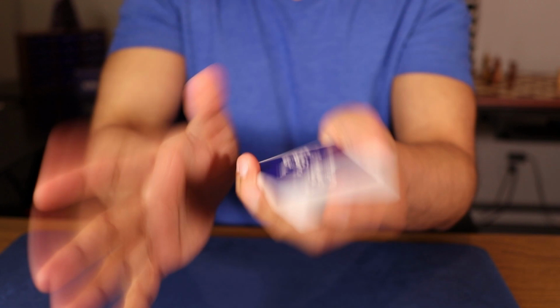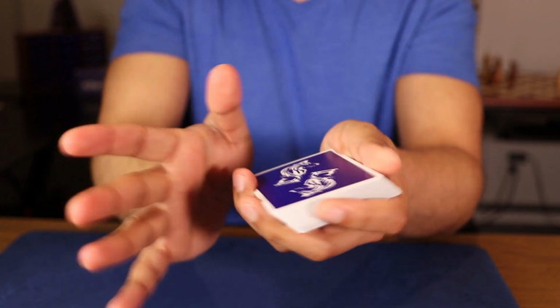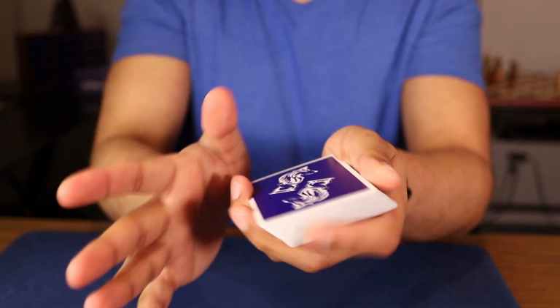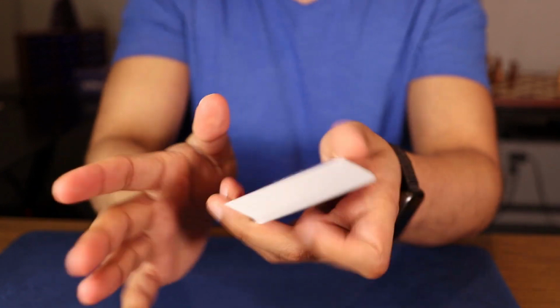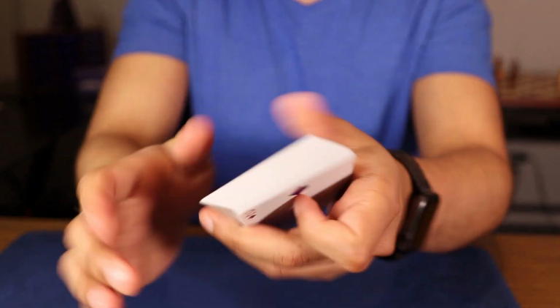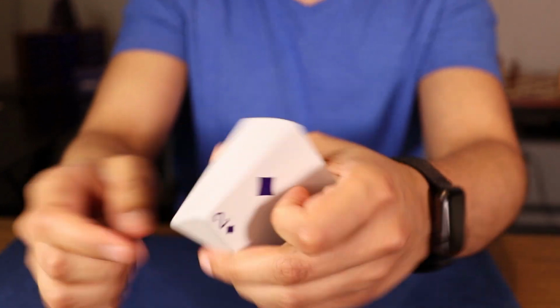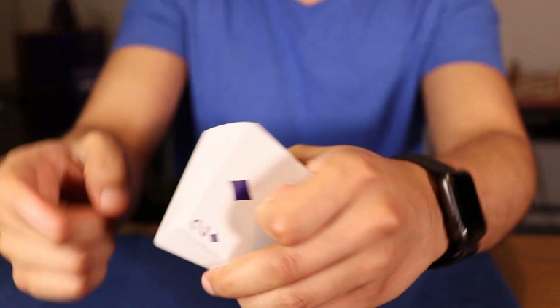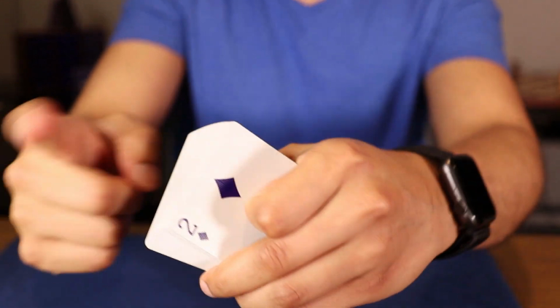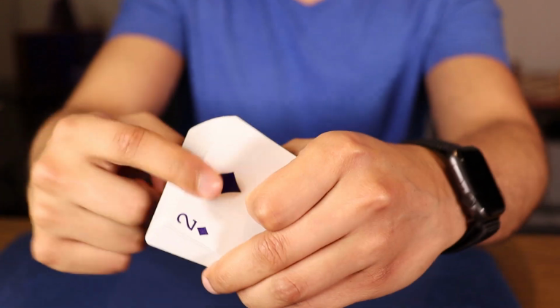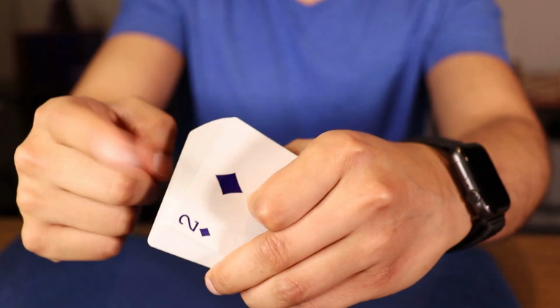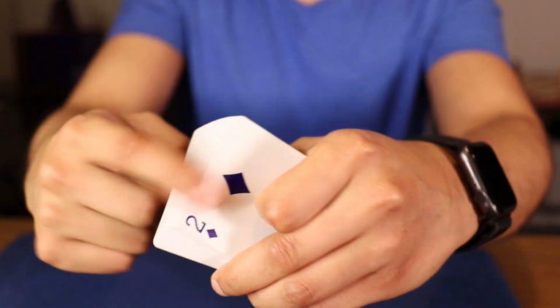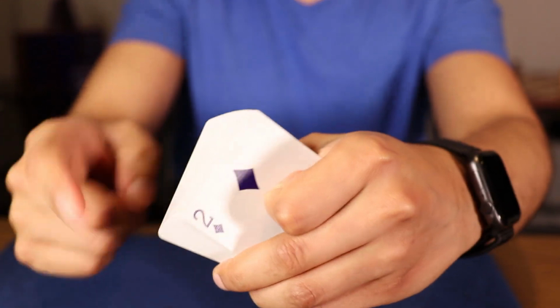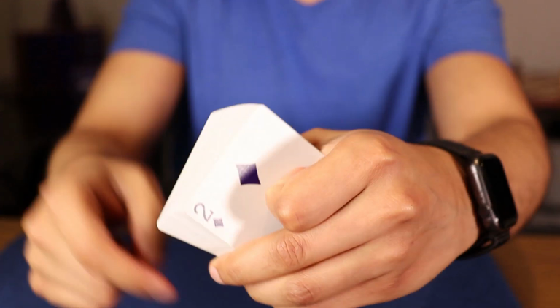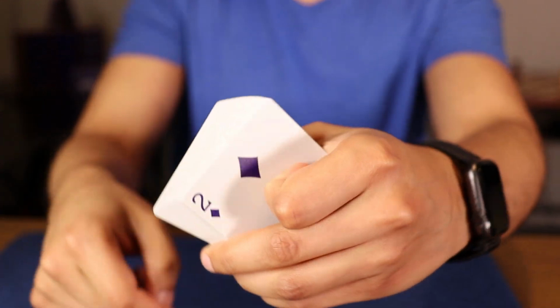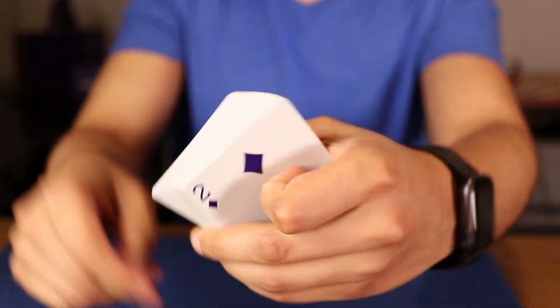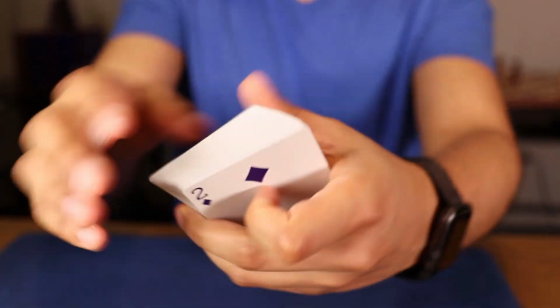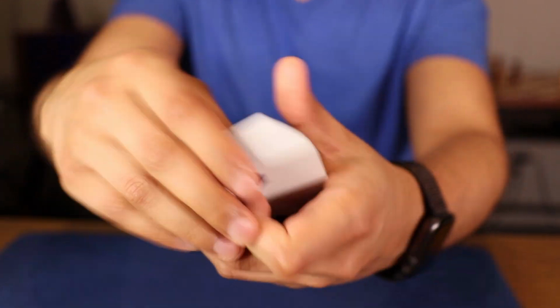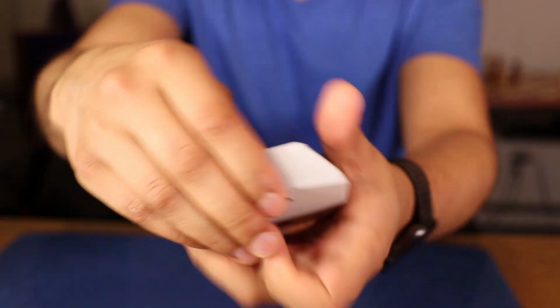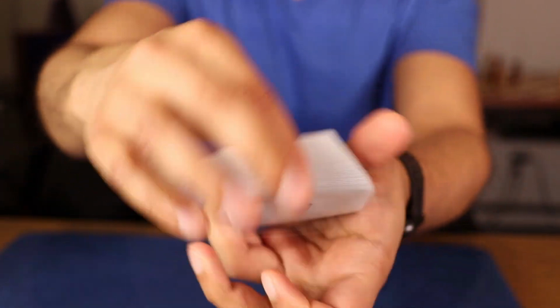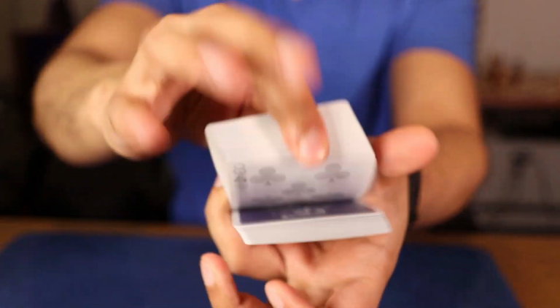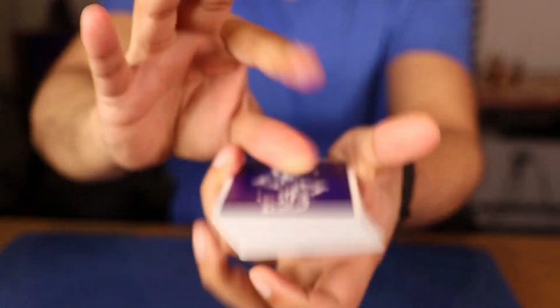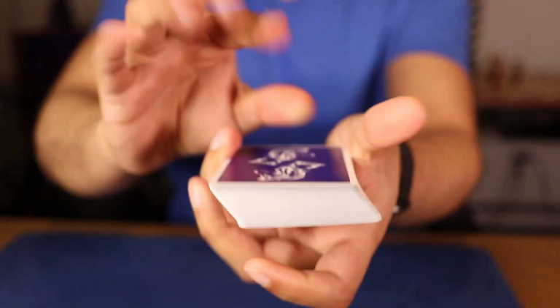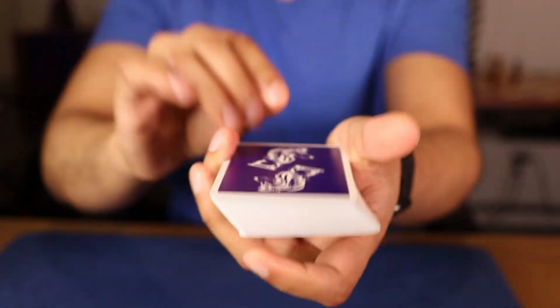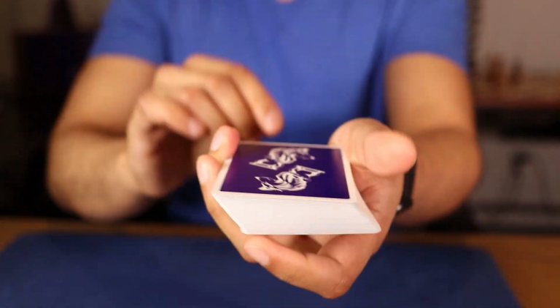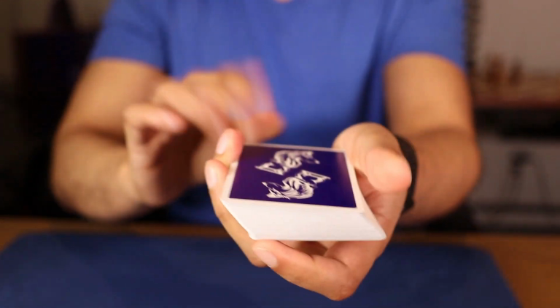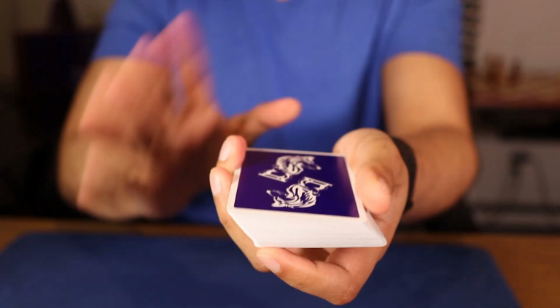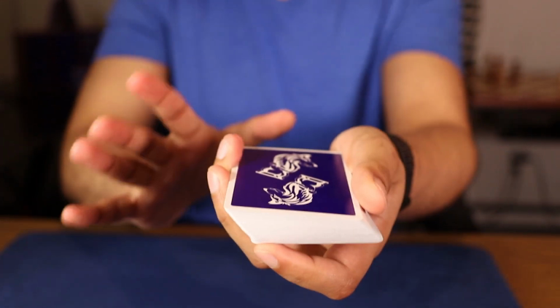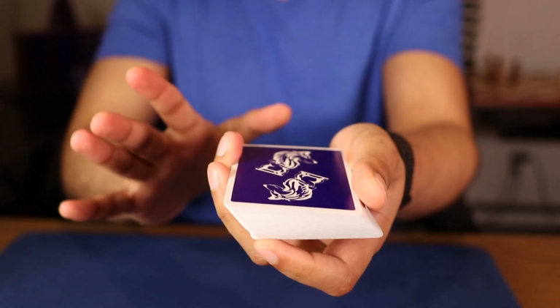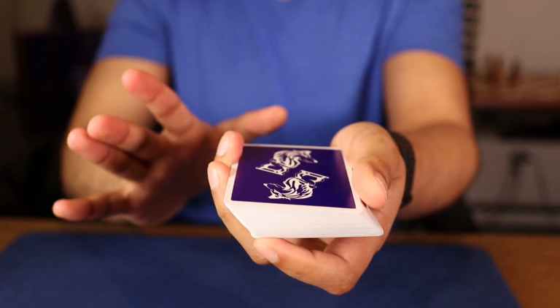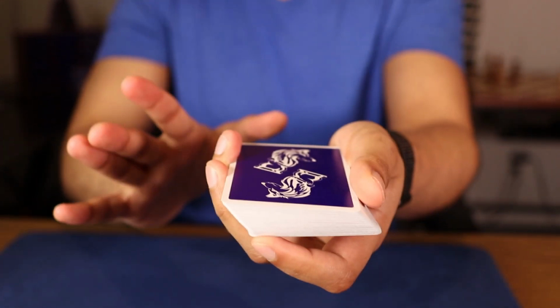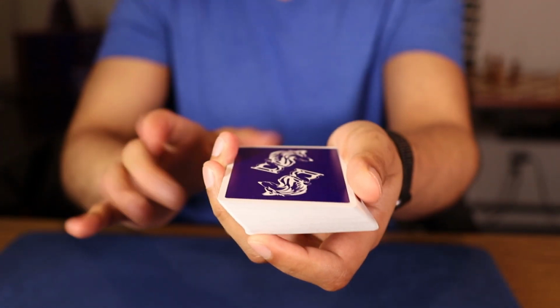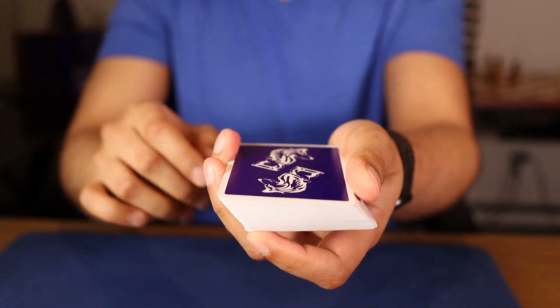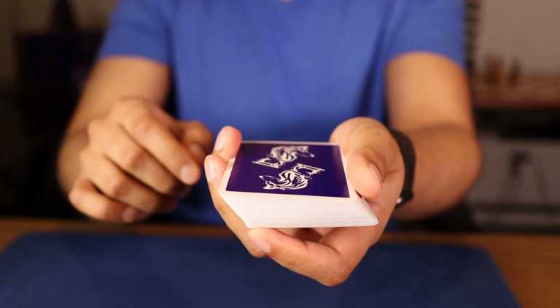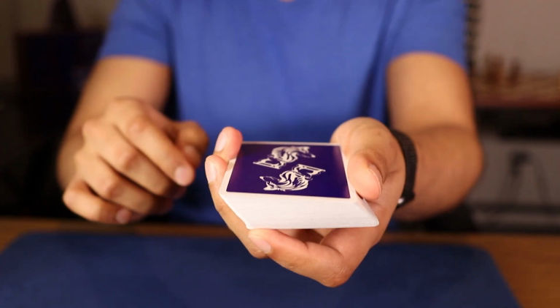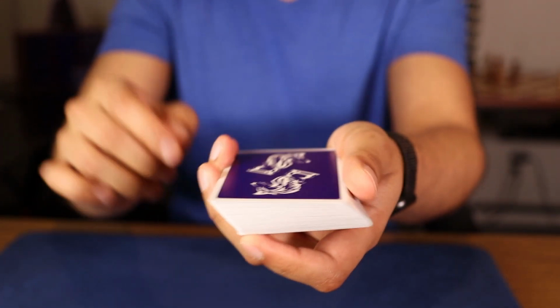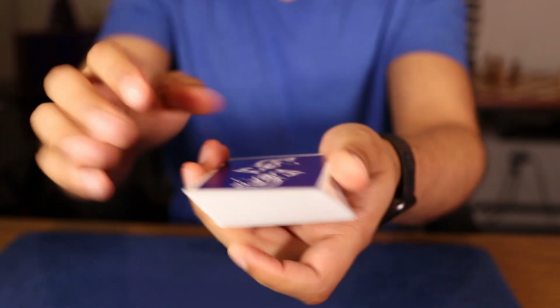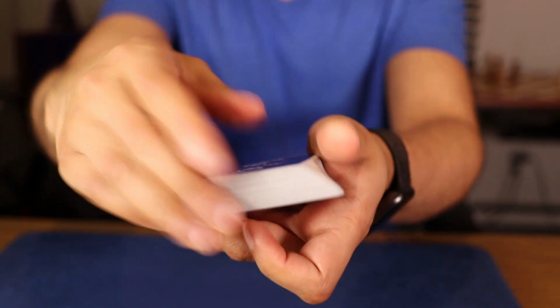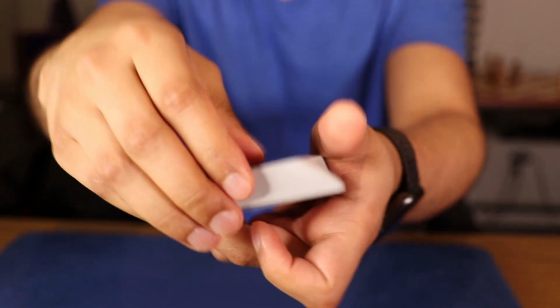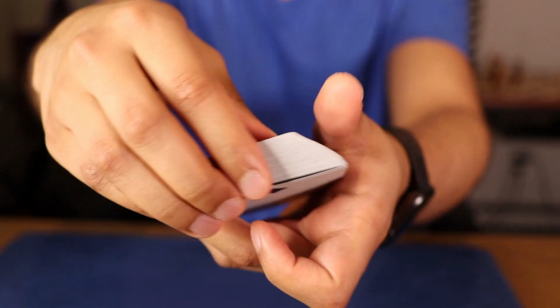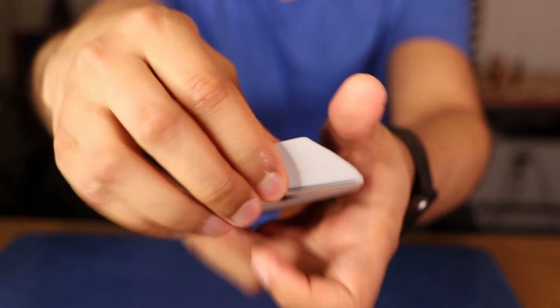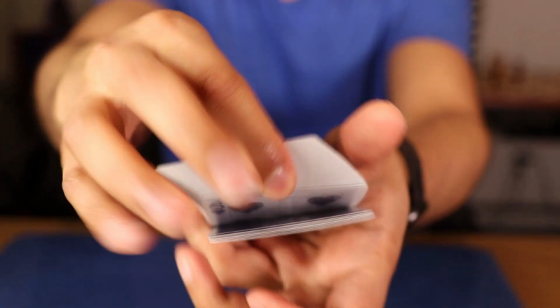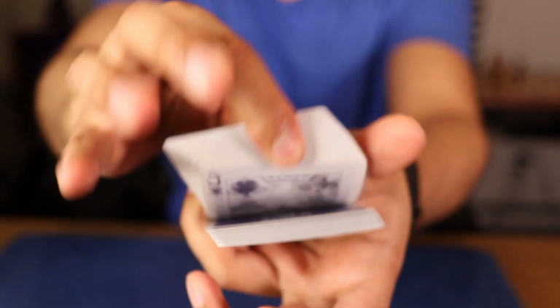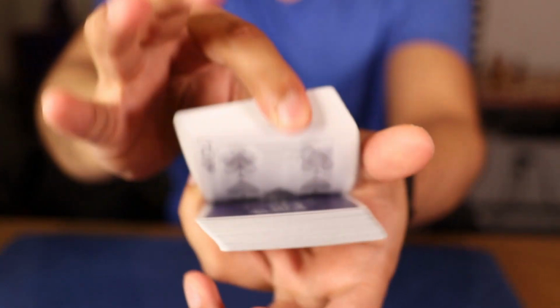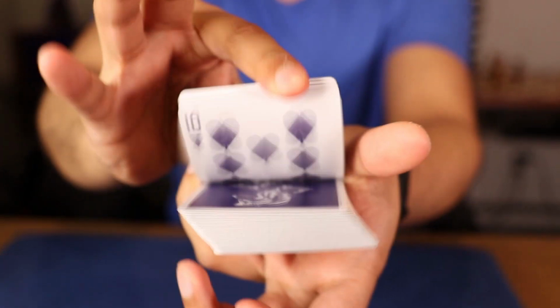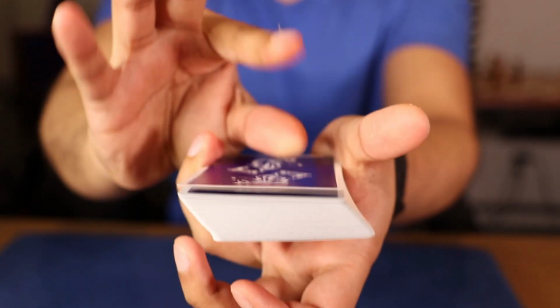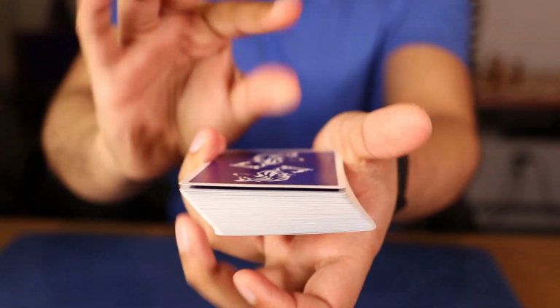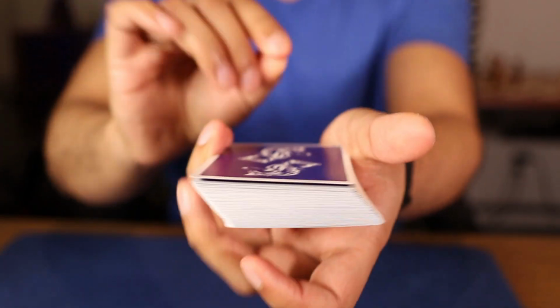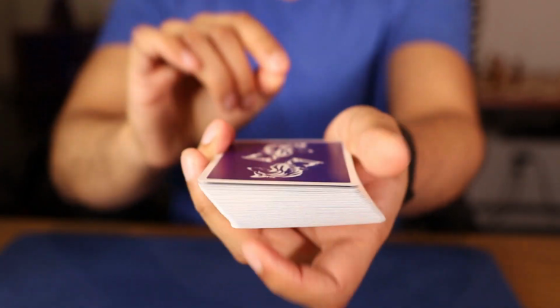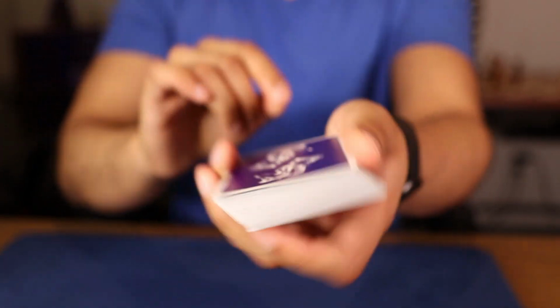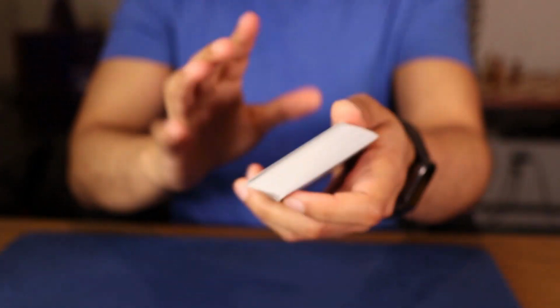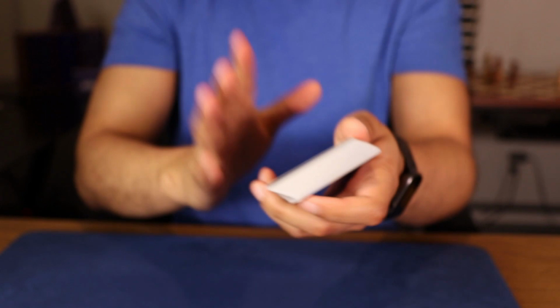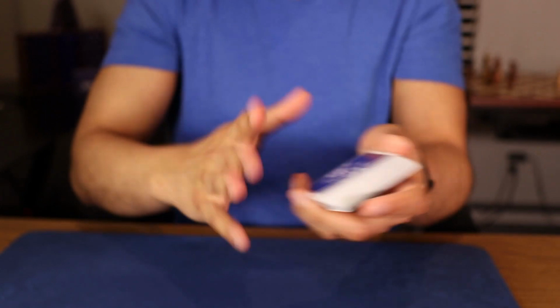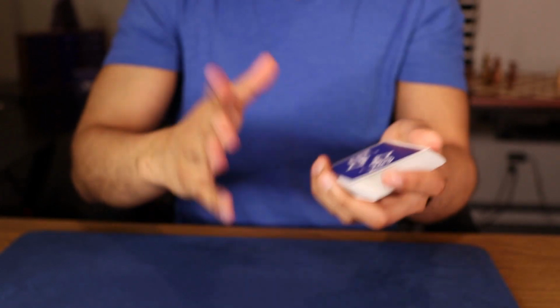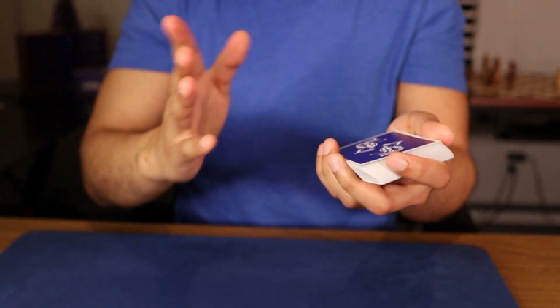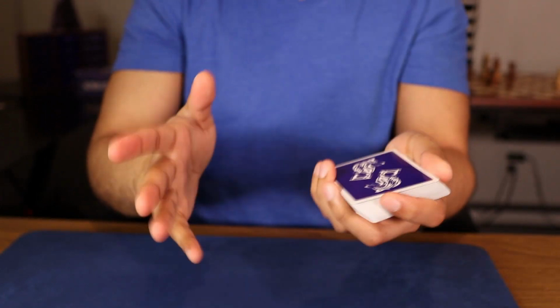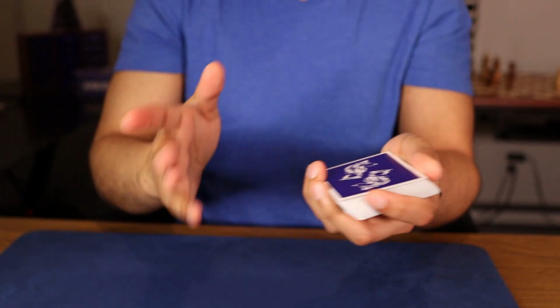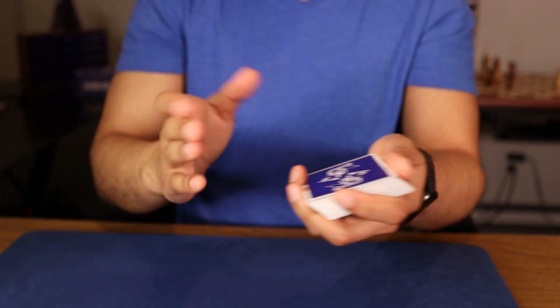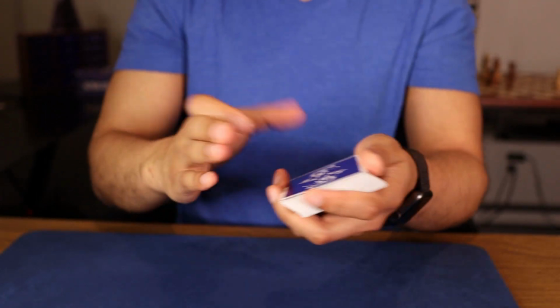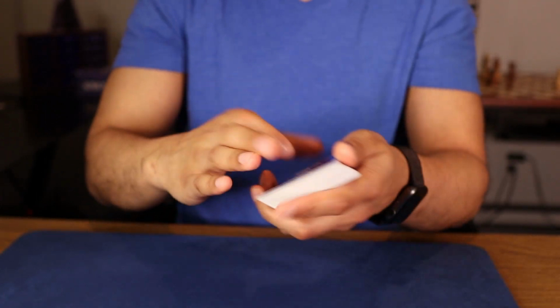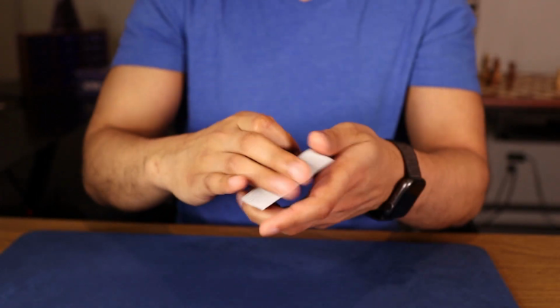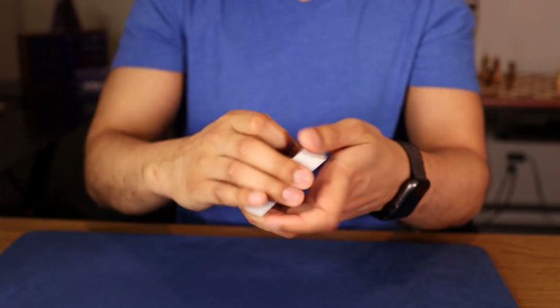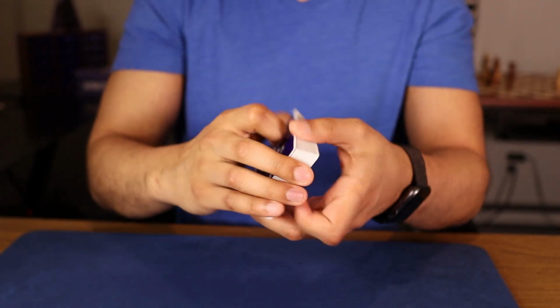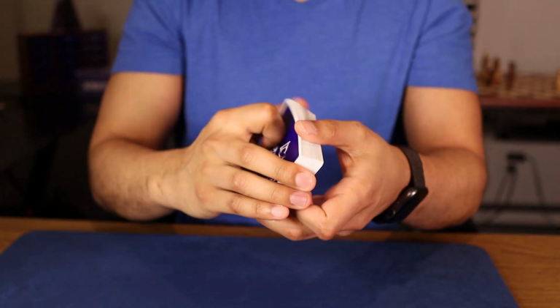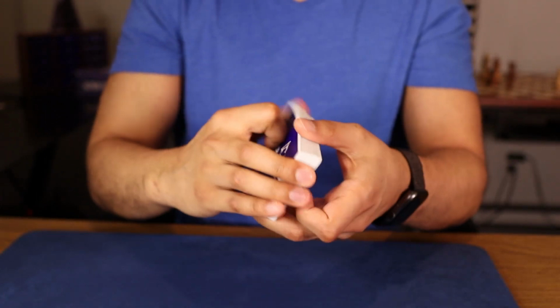Now, I want you to remember a card — just not the bottom one. You got one memorized? No? Alright, one more time. Hopefully, you got one memorized by now.